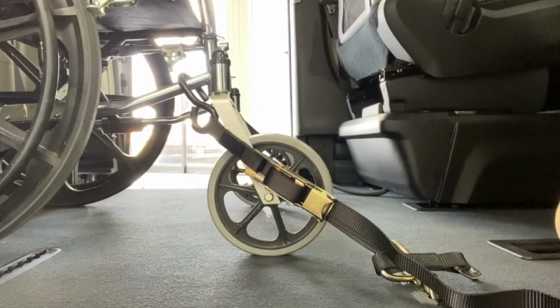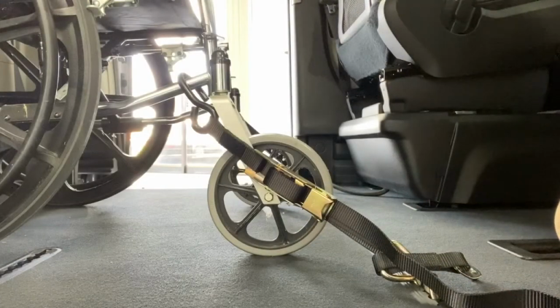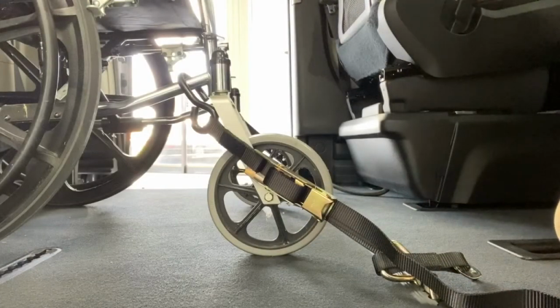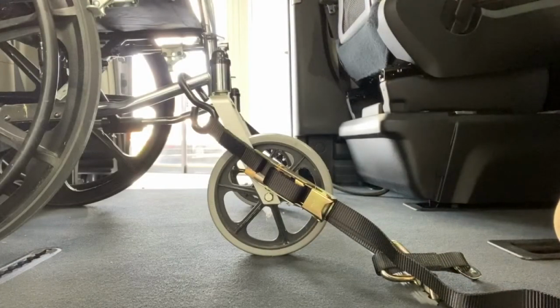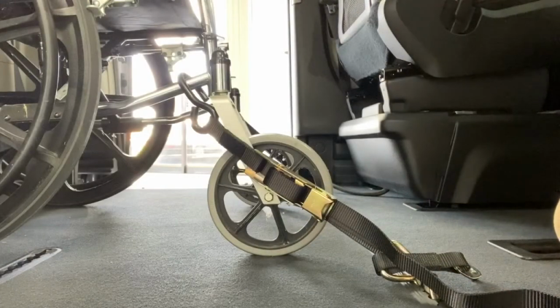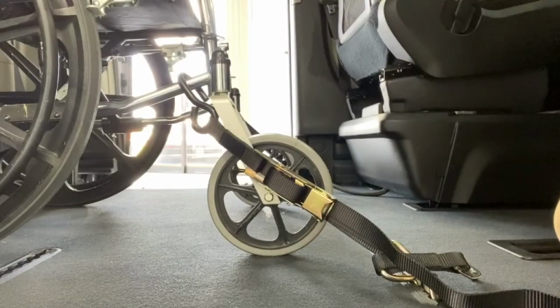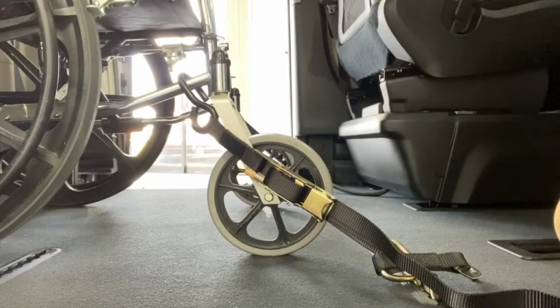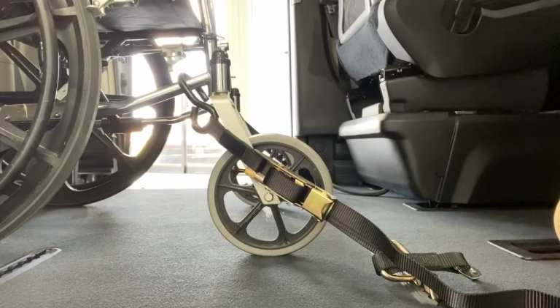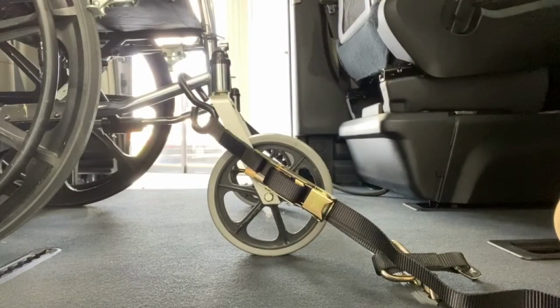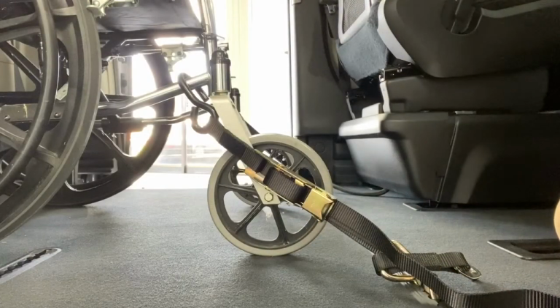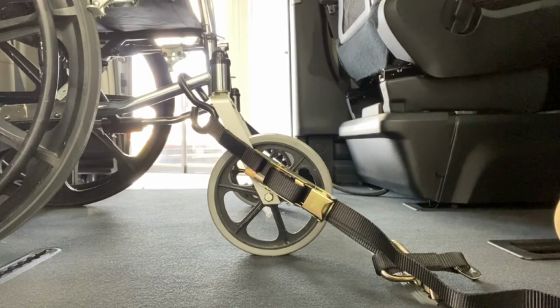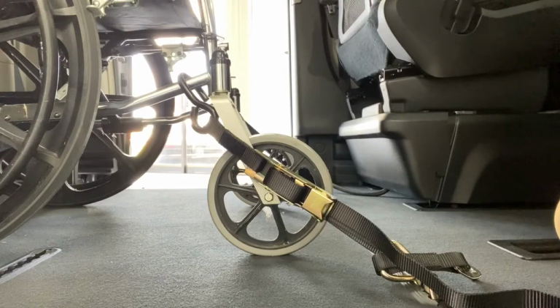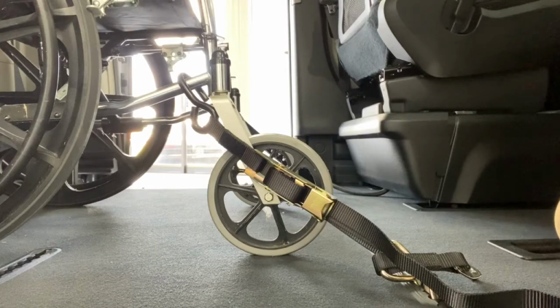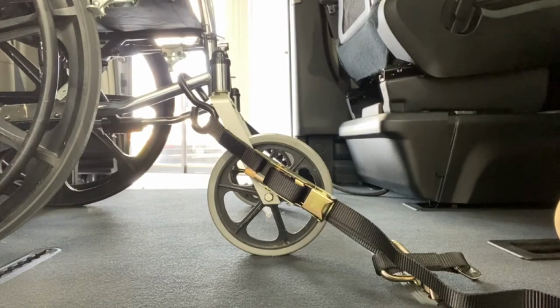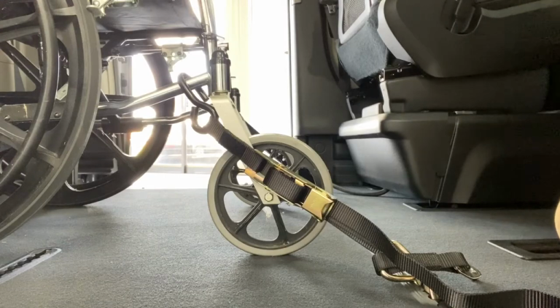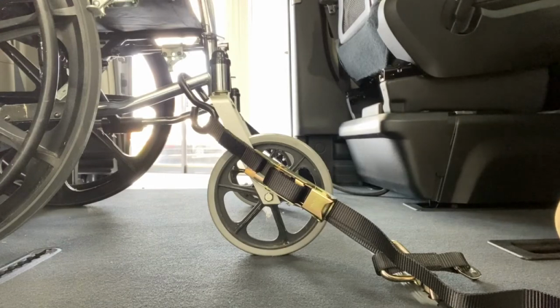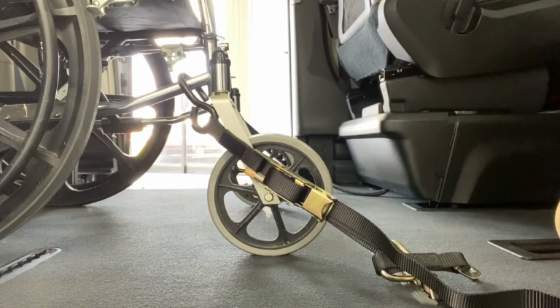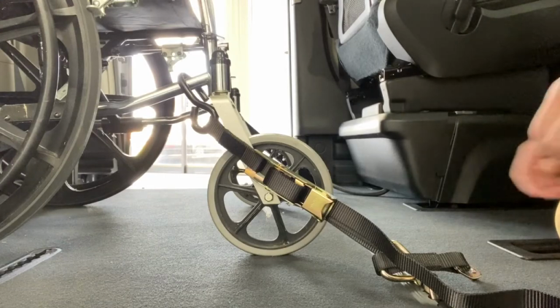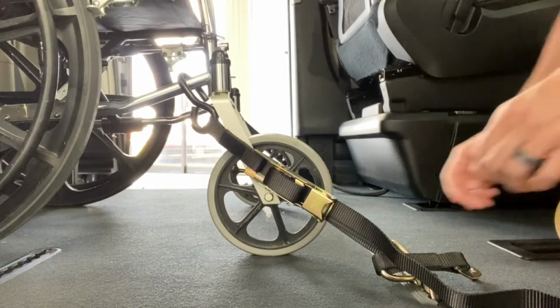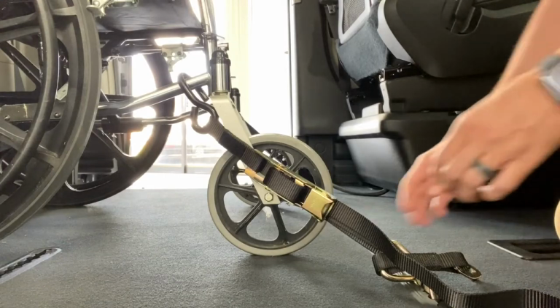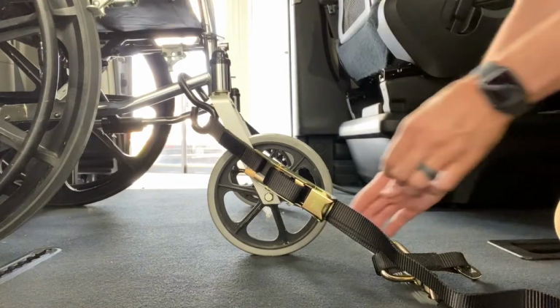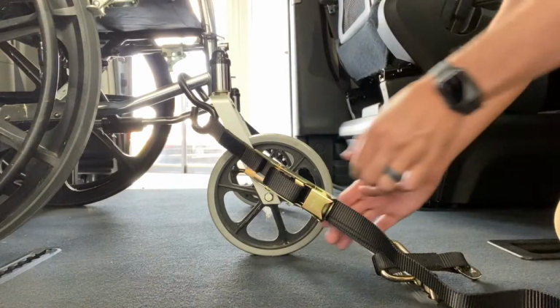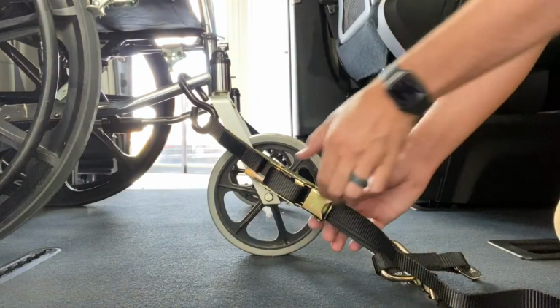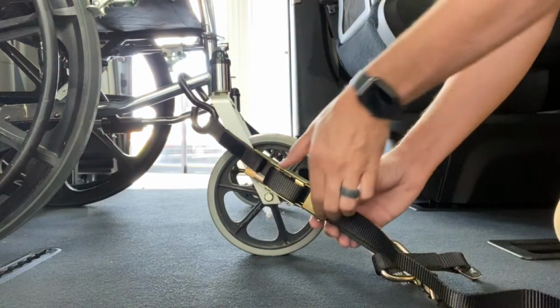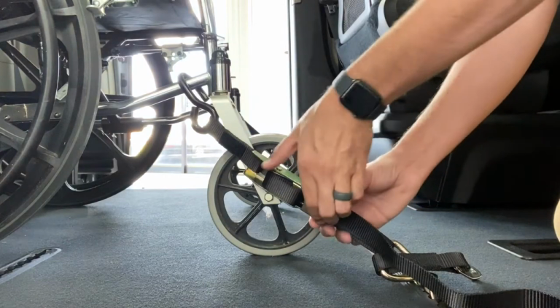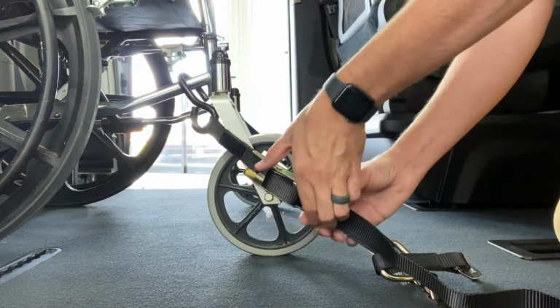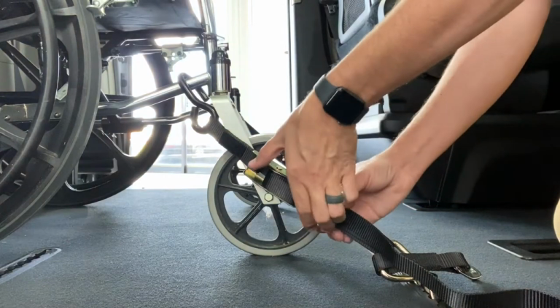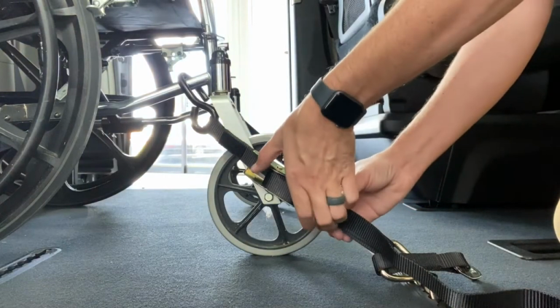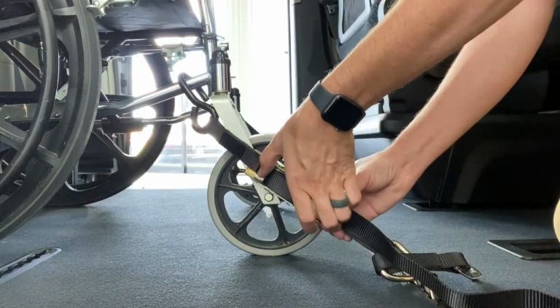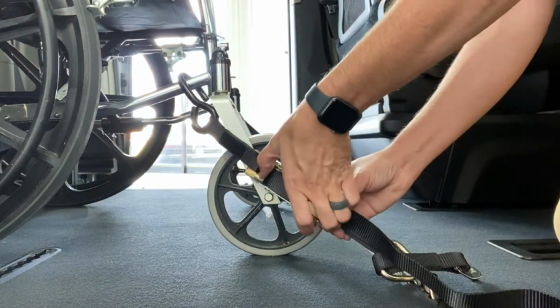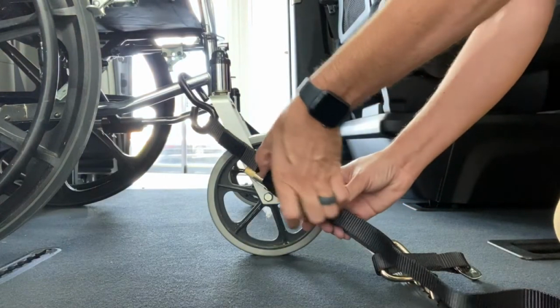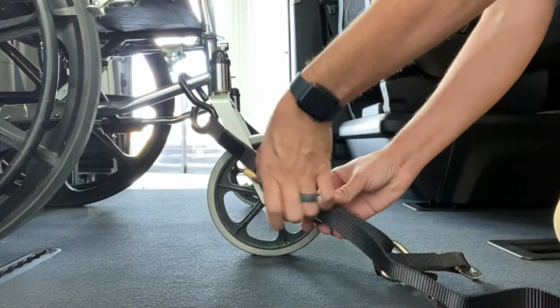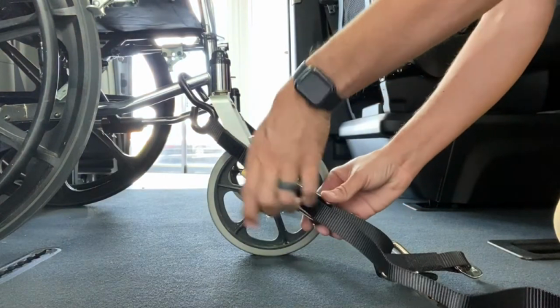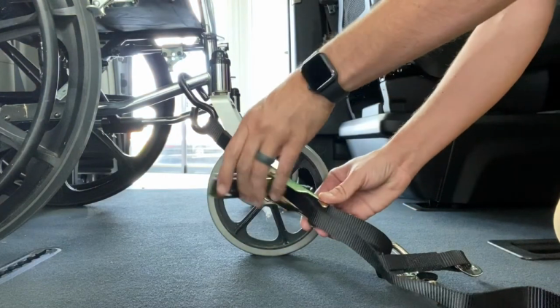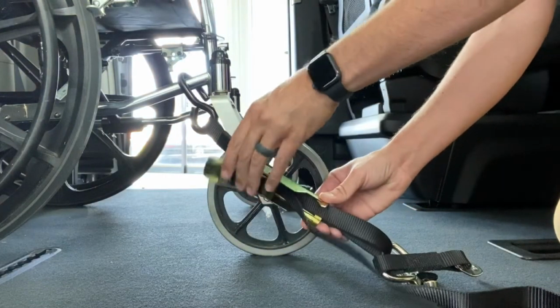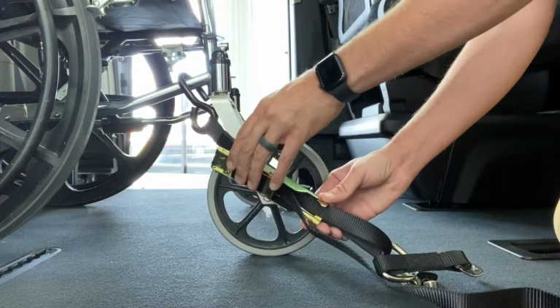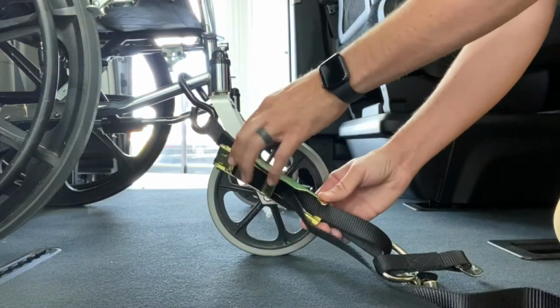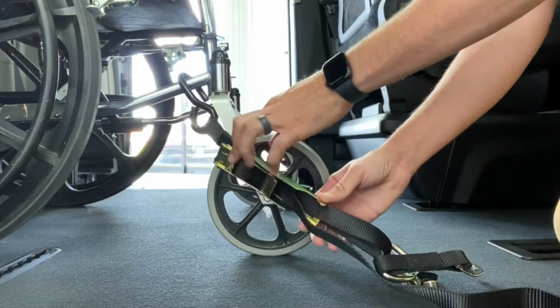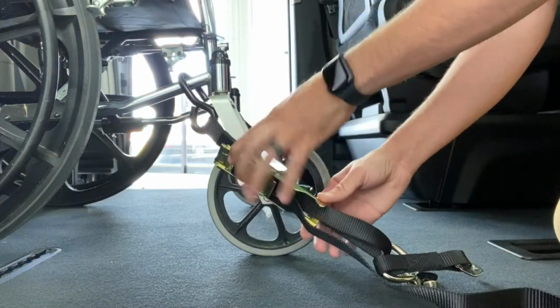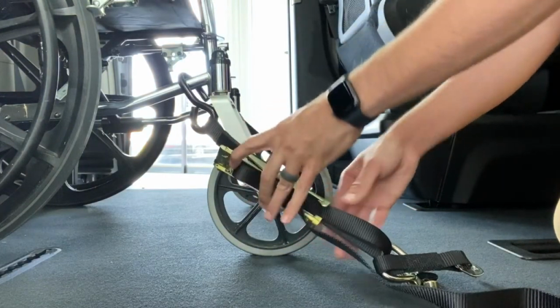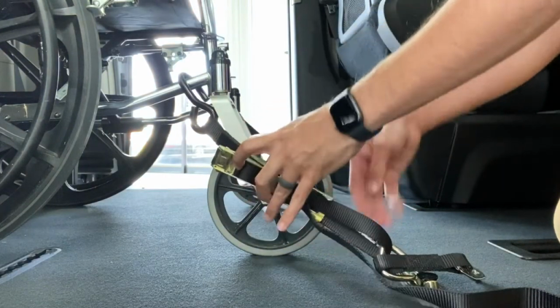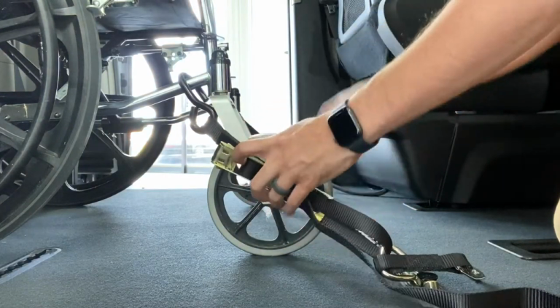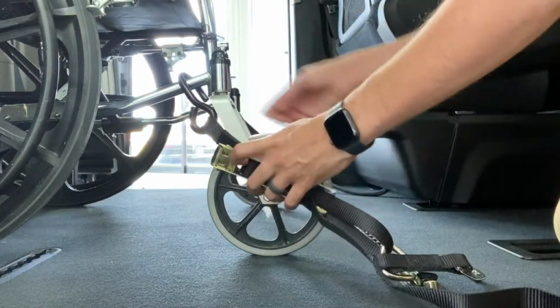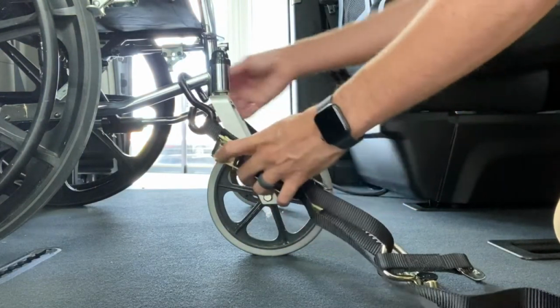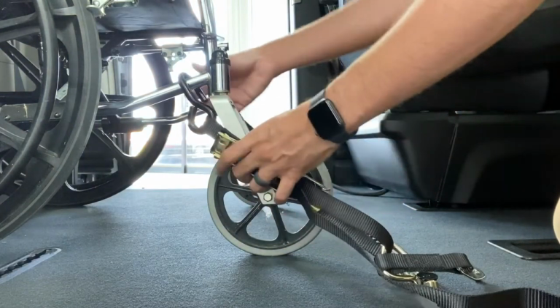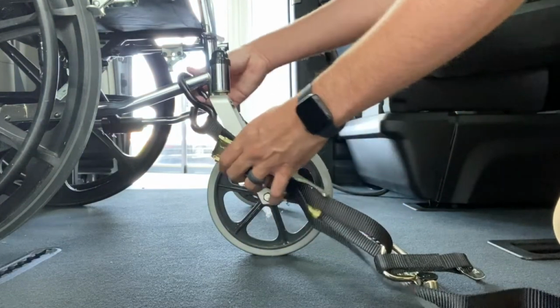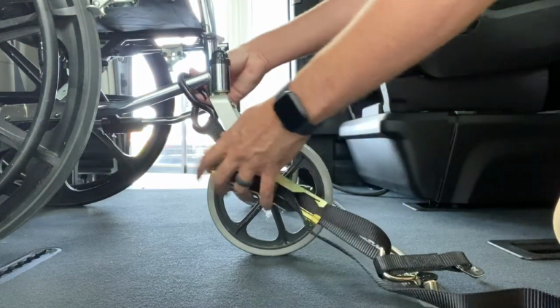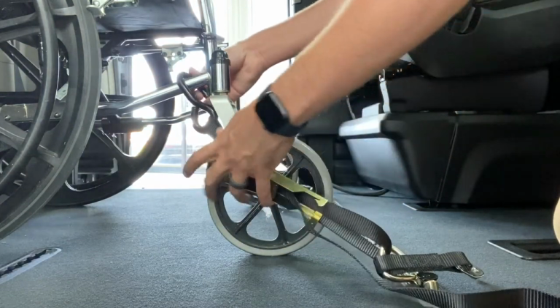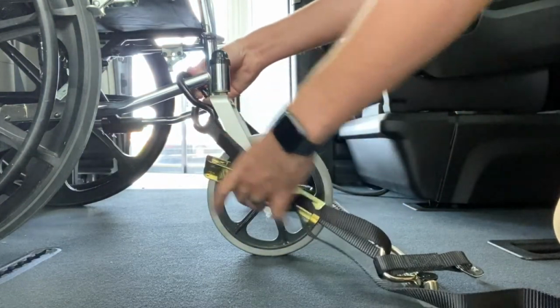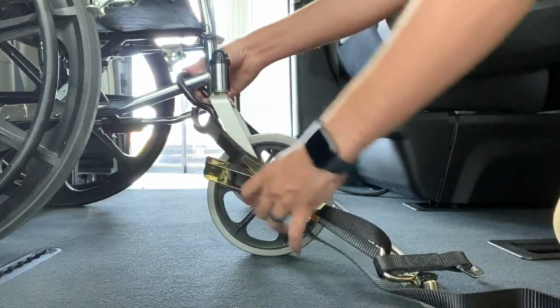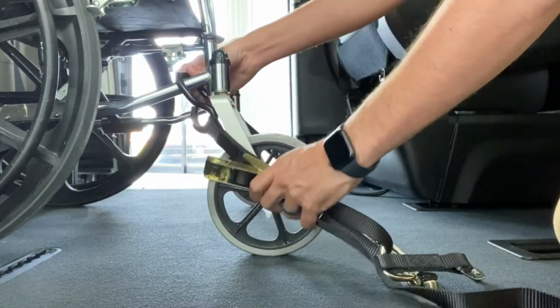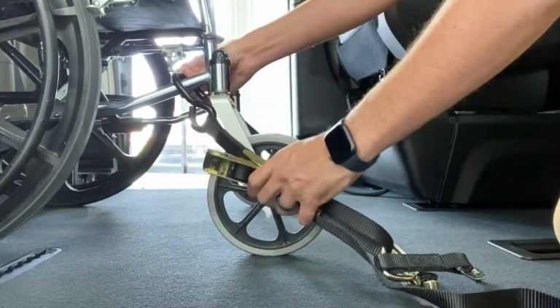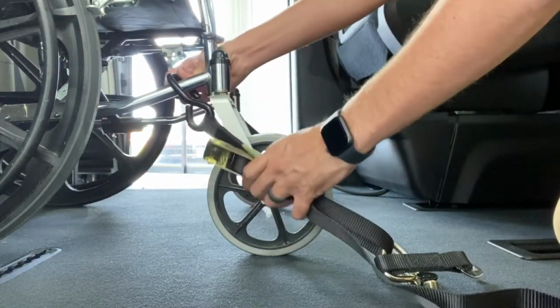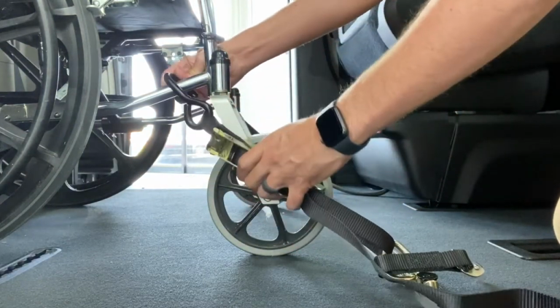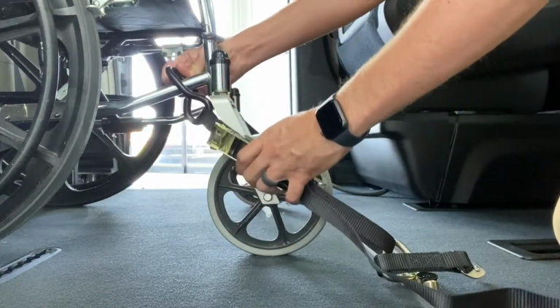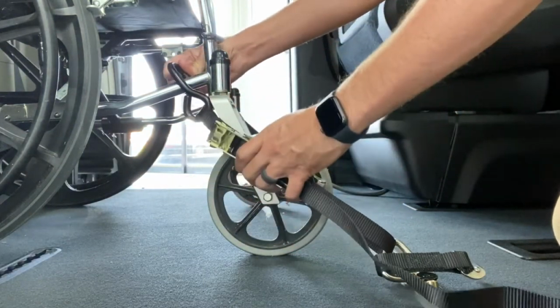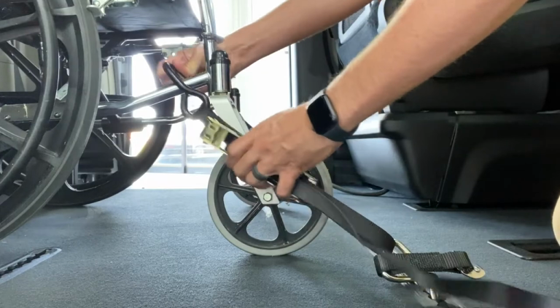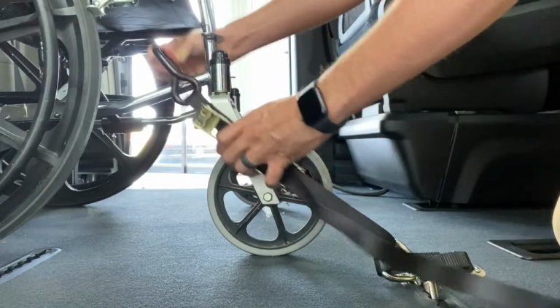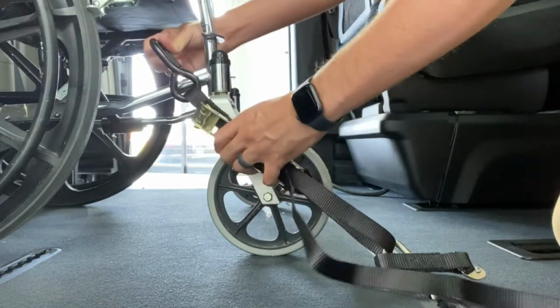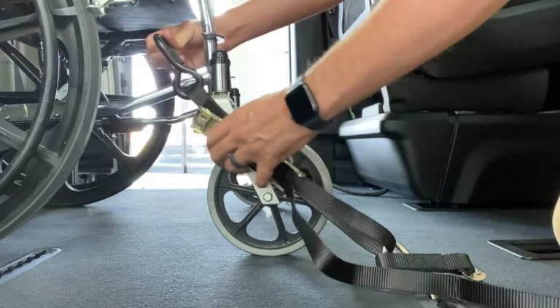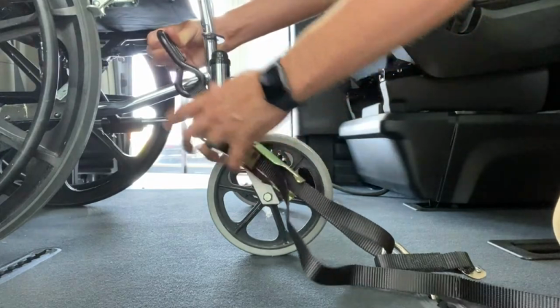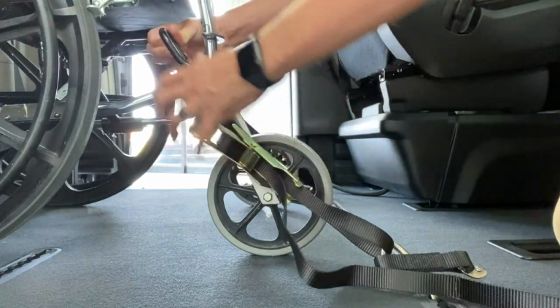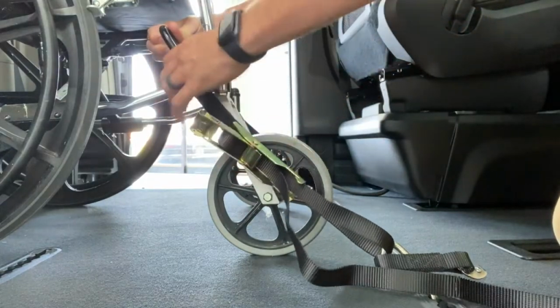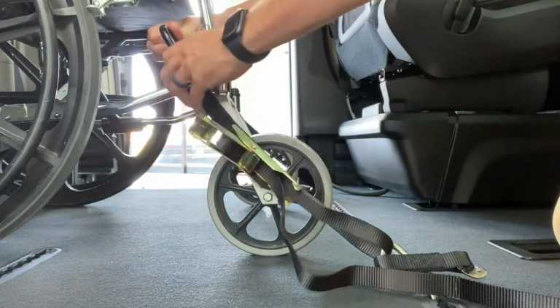To operate the manual tie-down, put the J-hook on the chair, pull back the tension, and pull down on the cam lock.